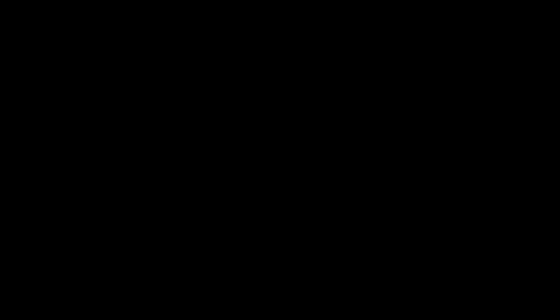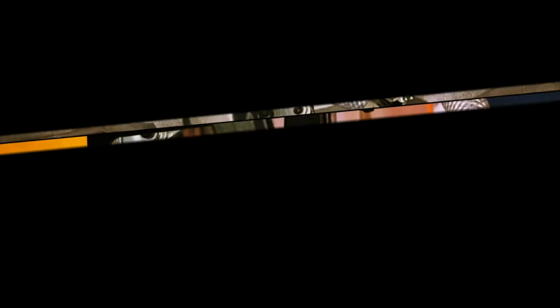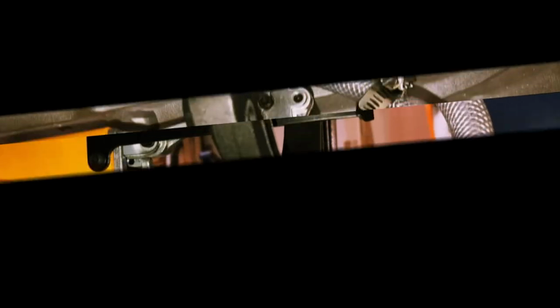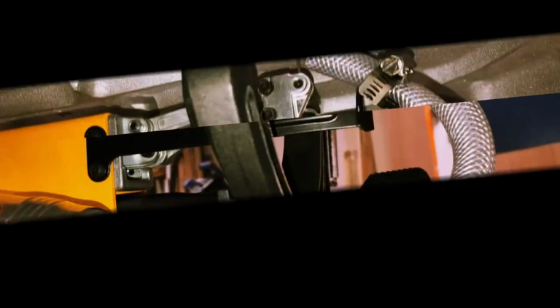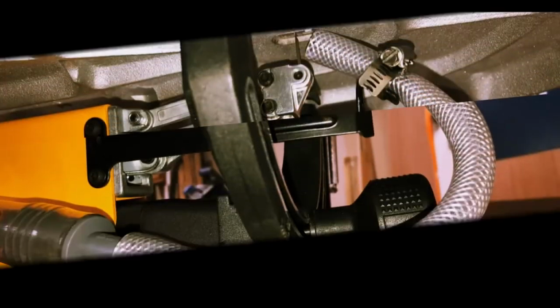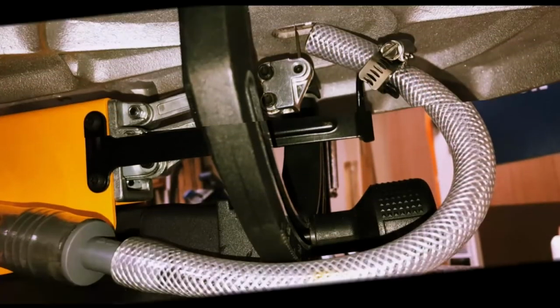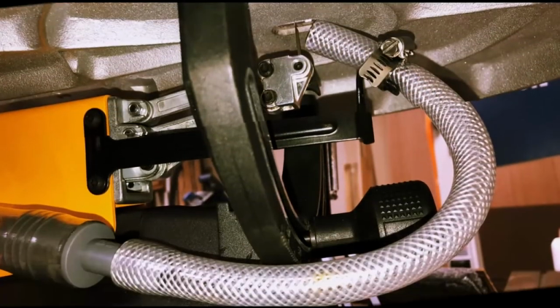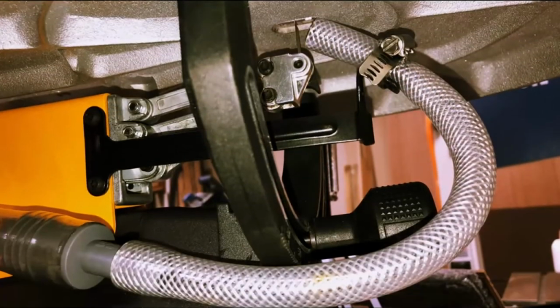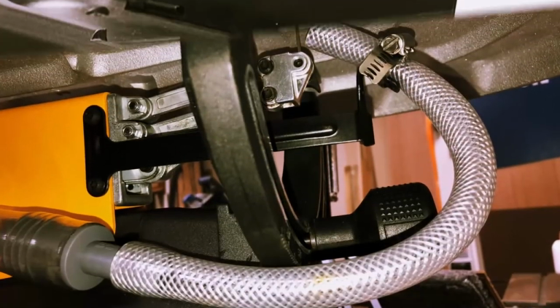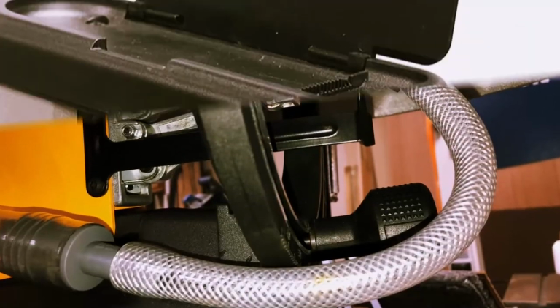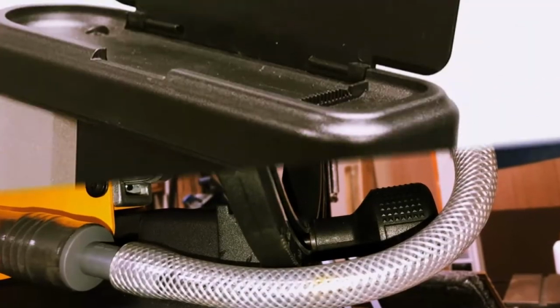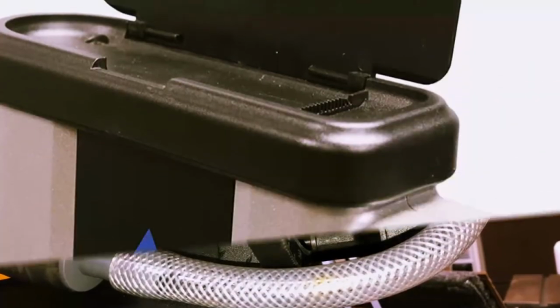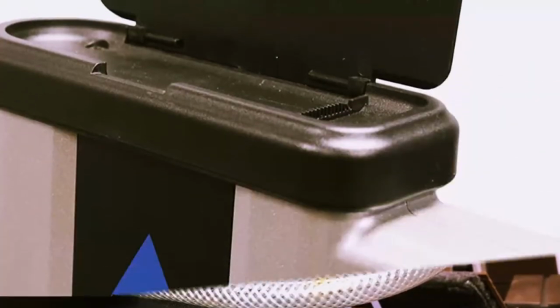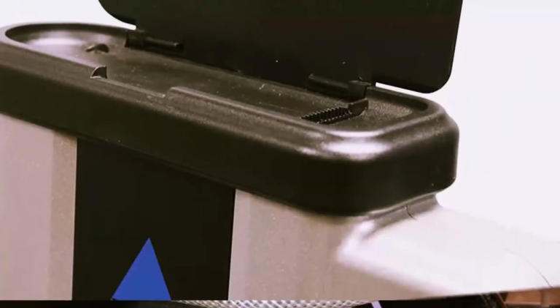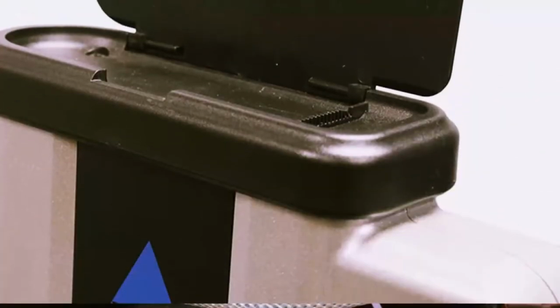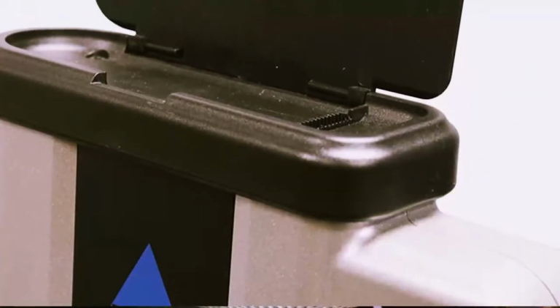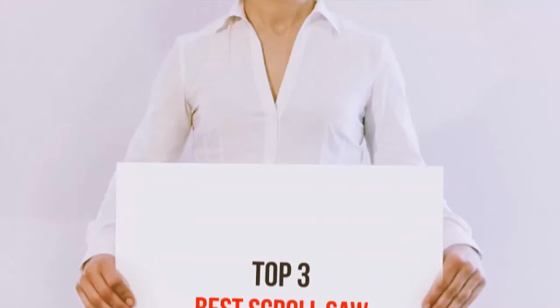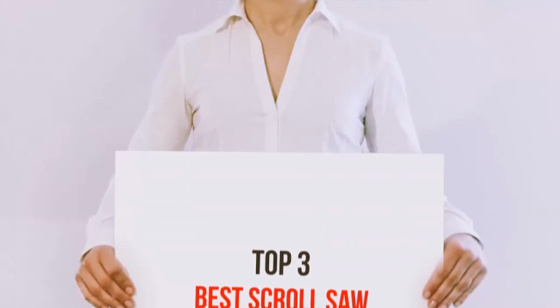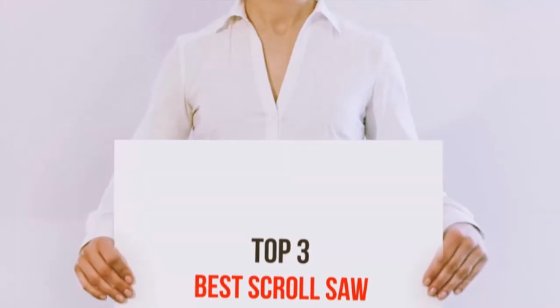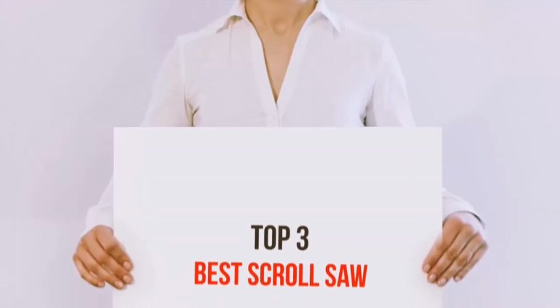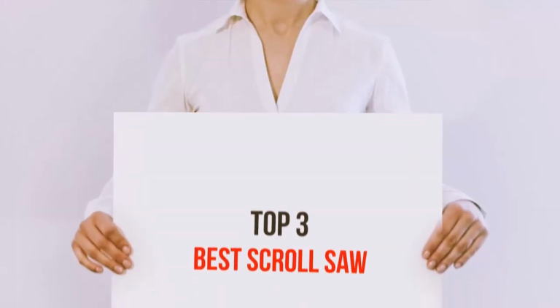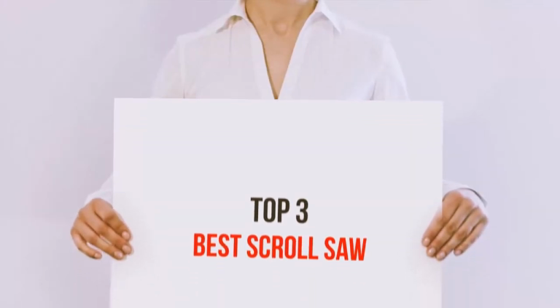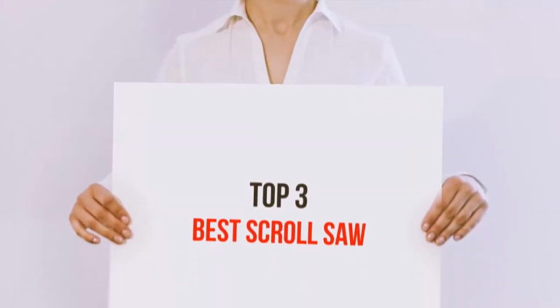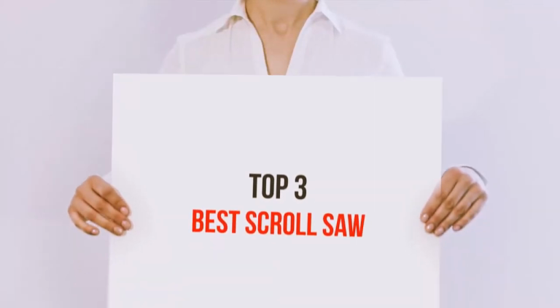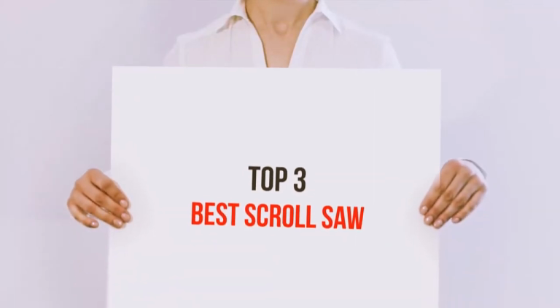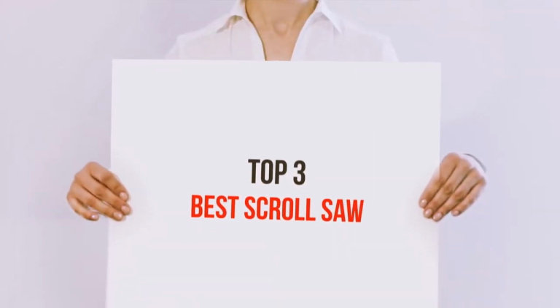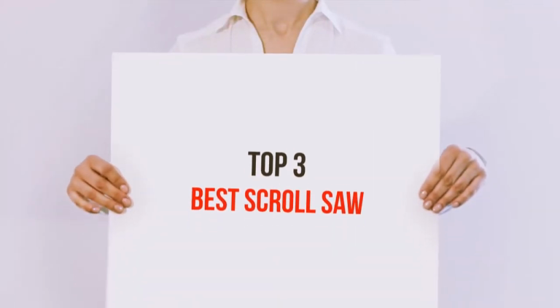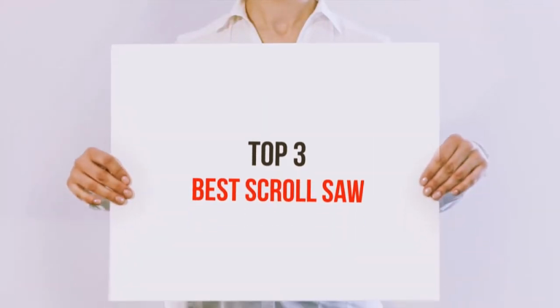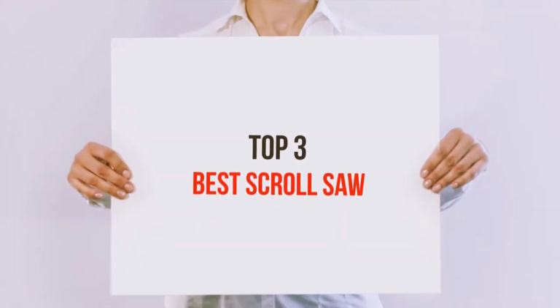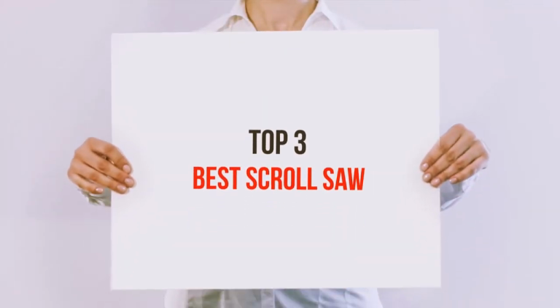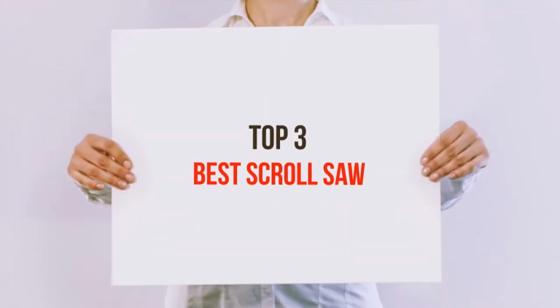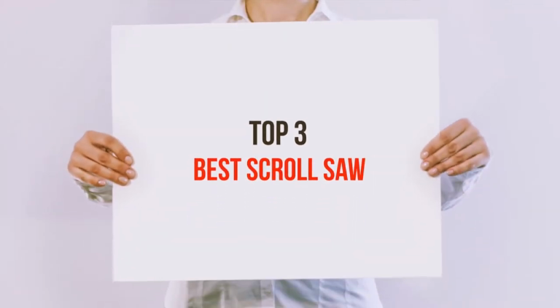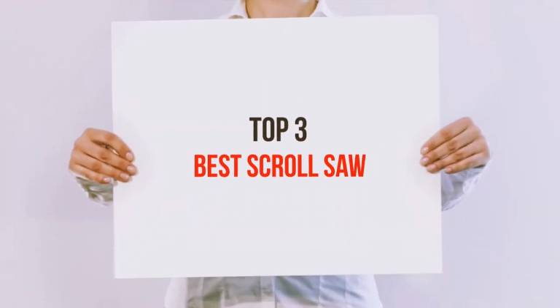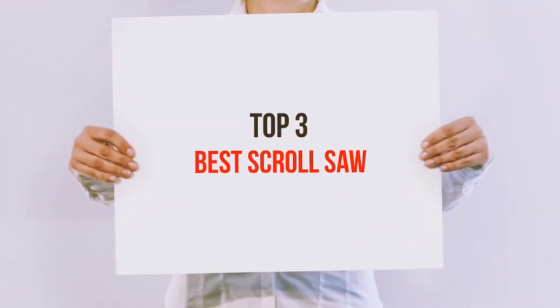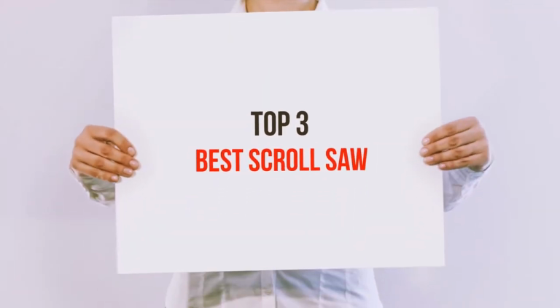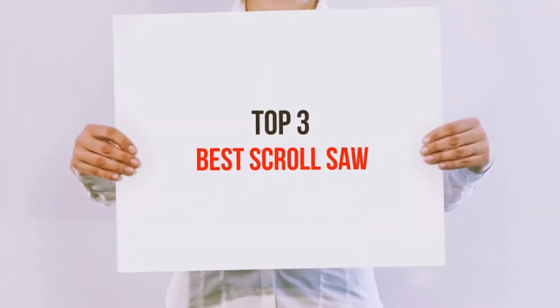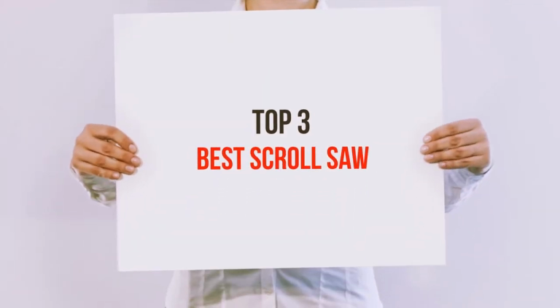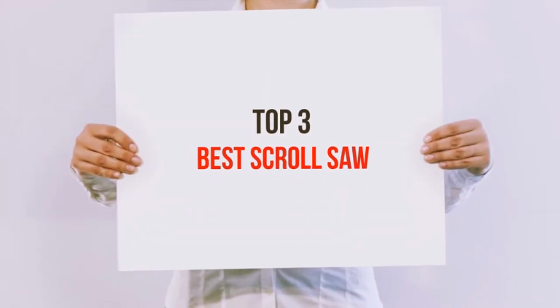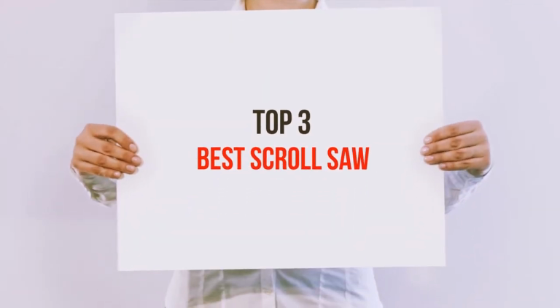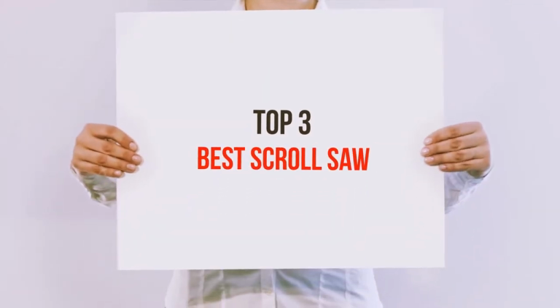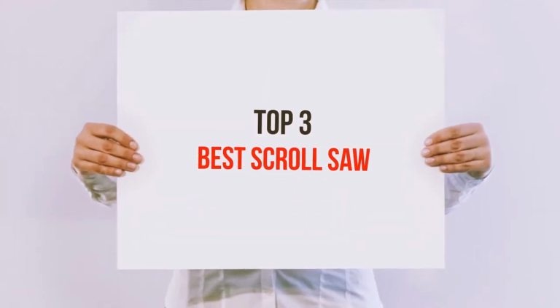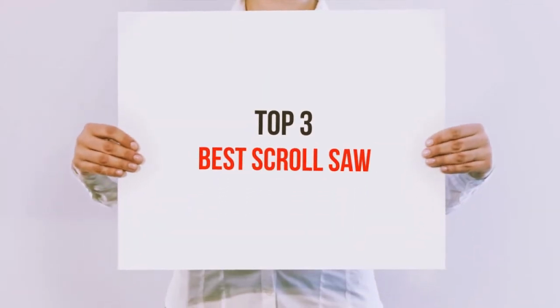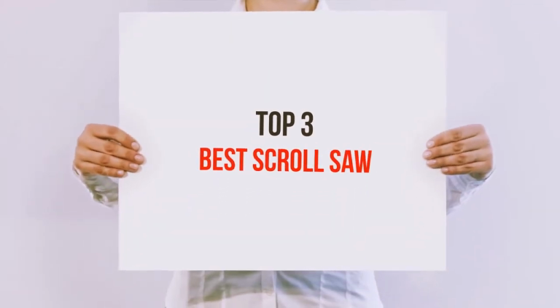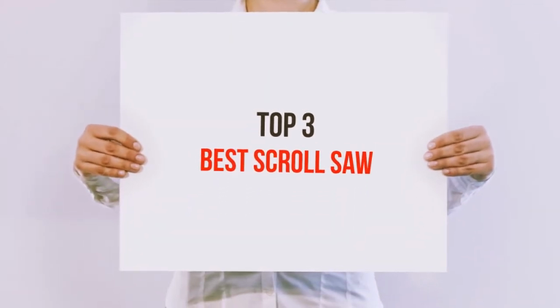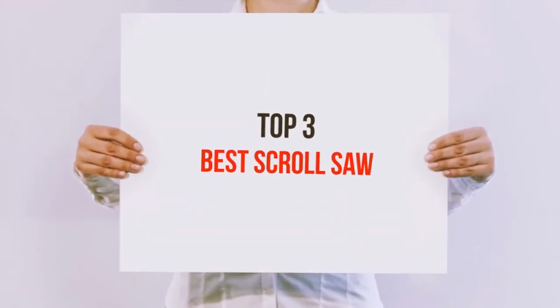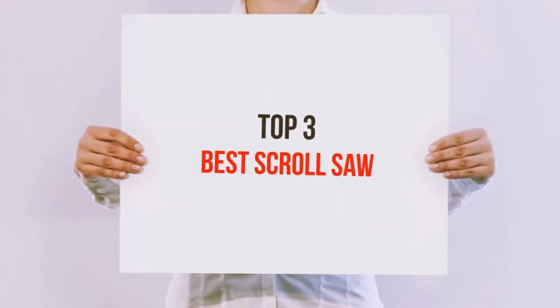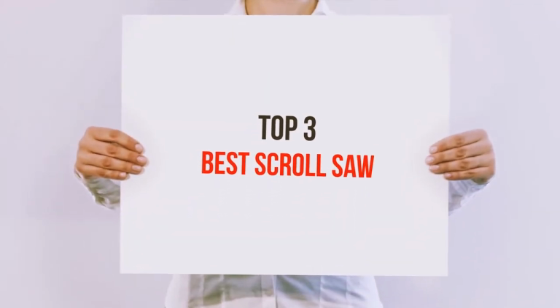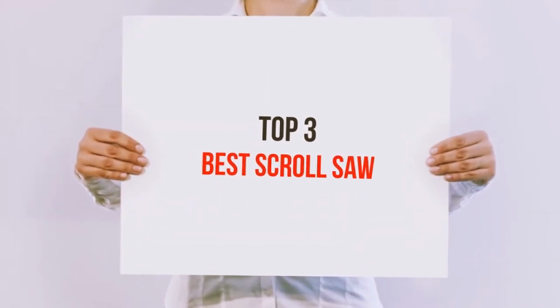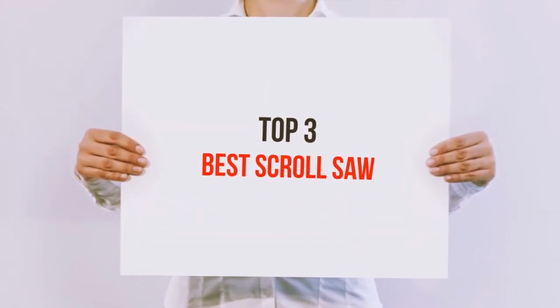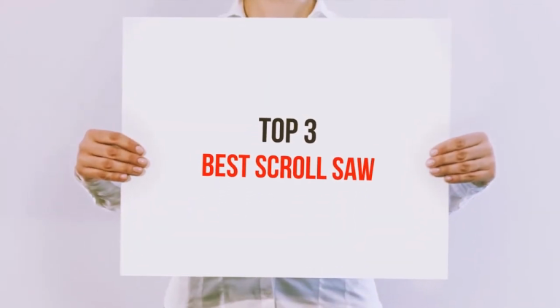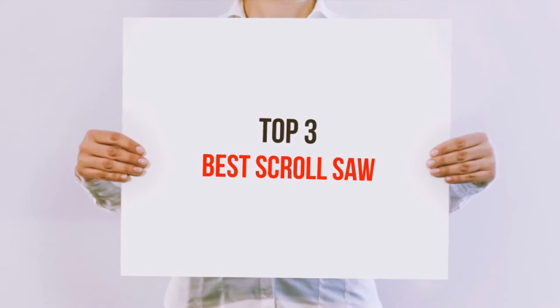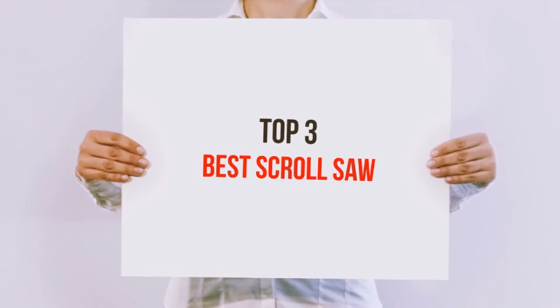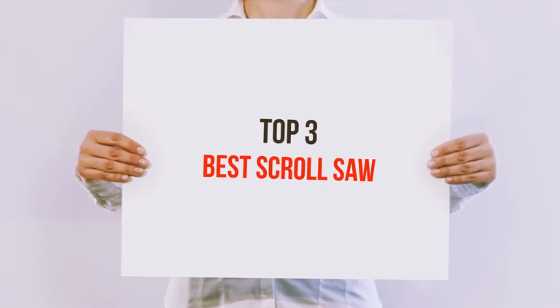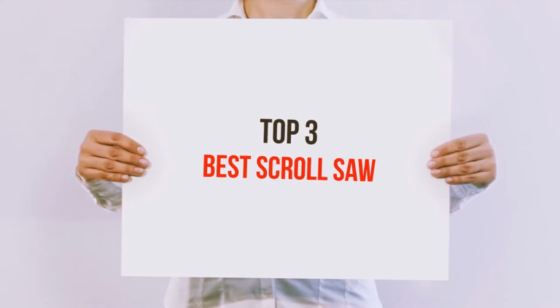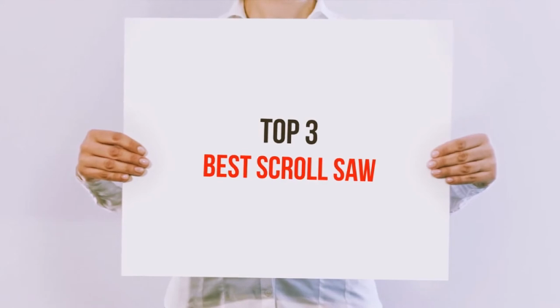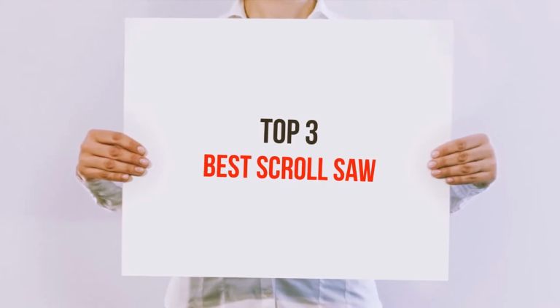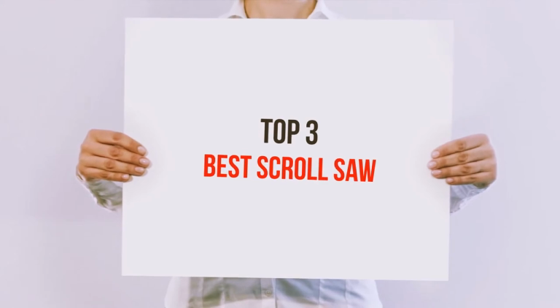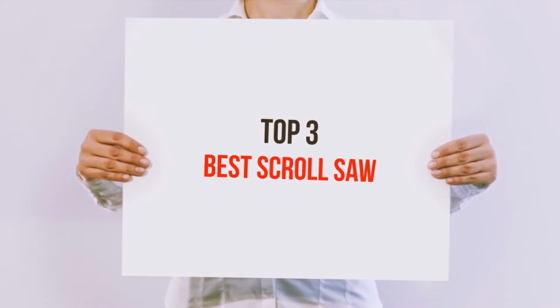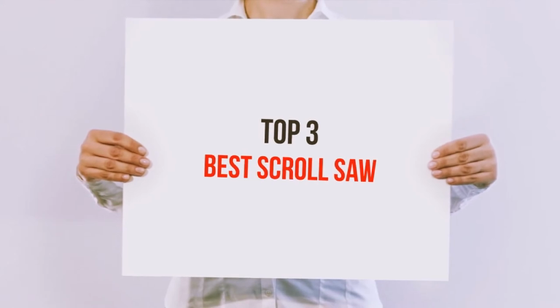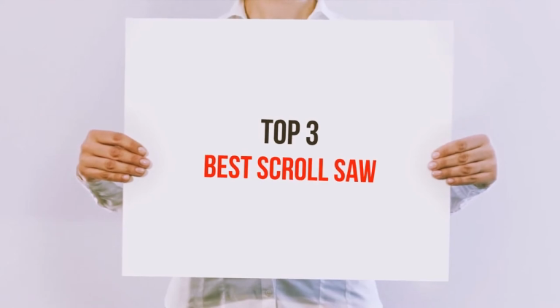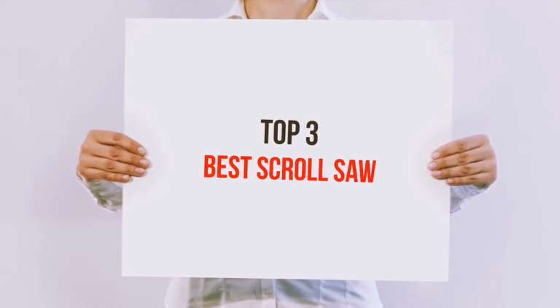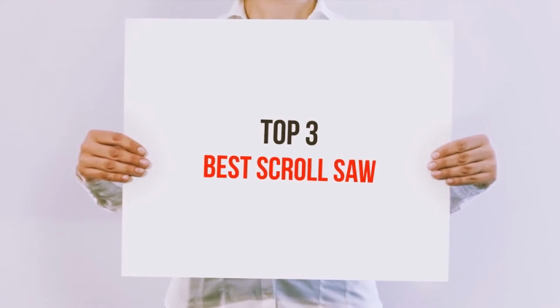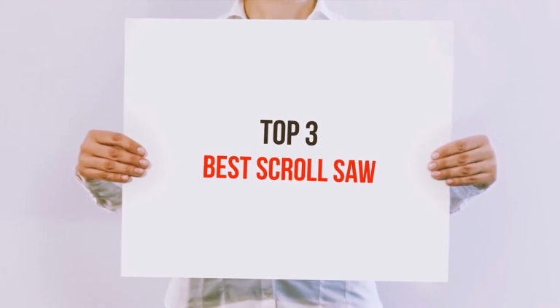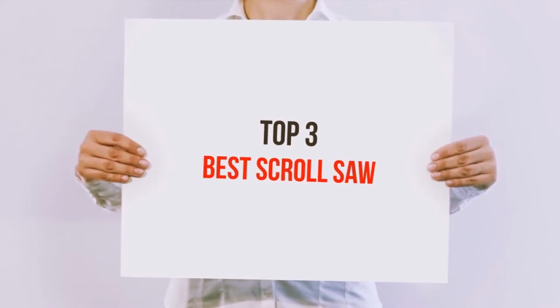Hi guys, welcome back to my channel. In today's video we're going to check out the top three best scroll saws.